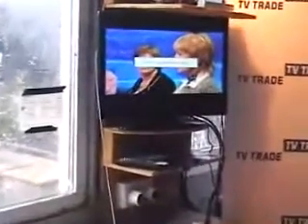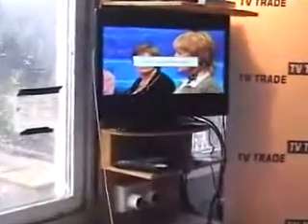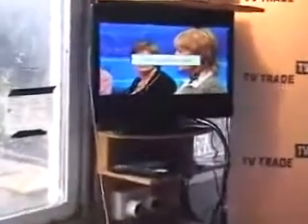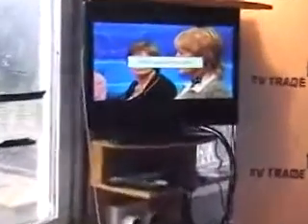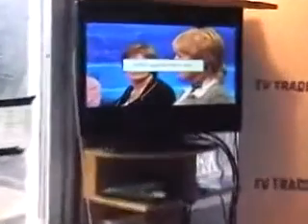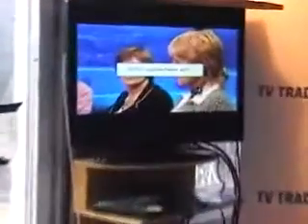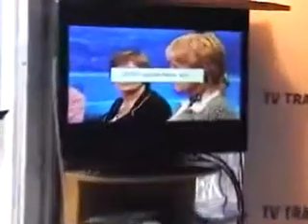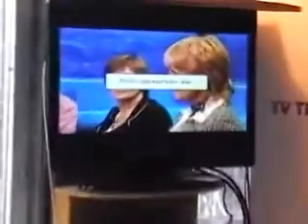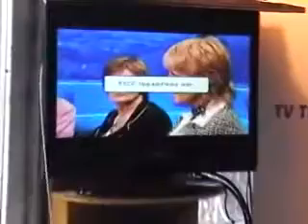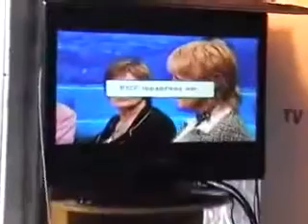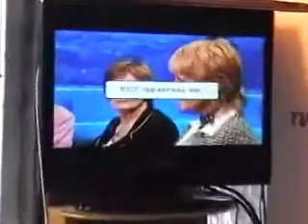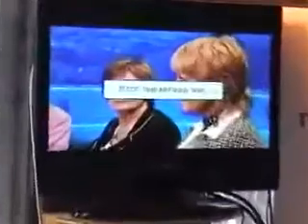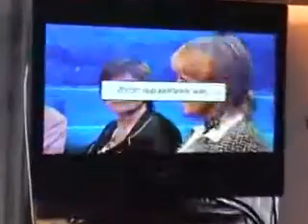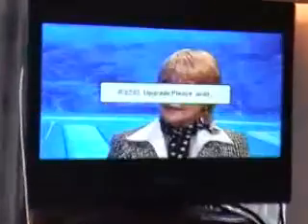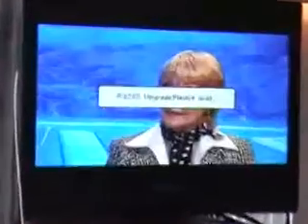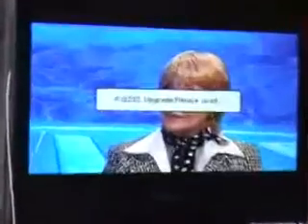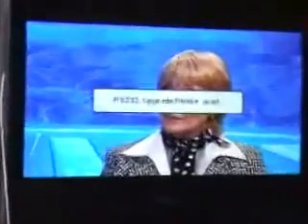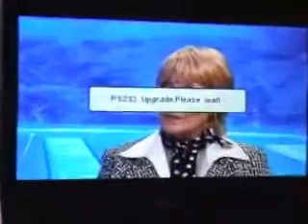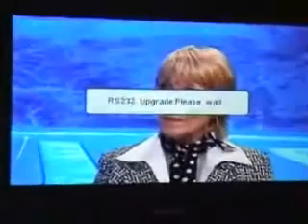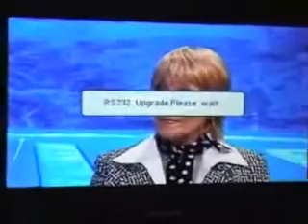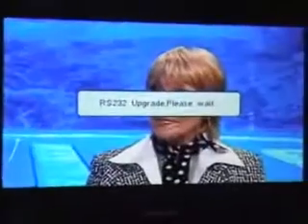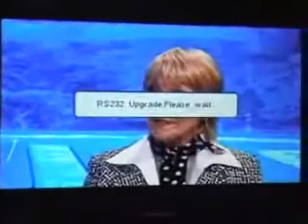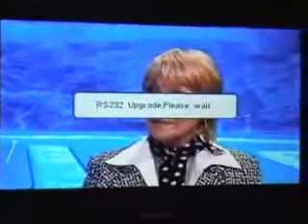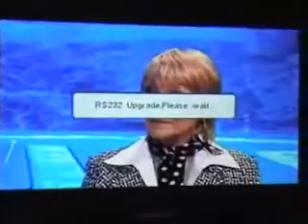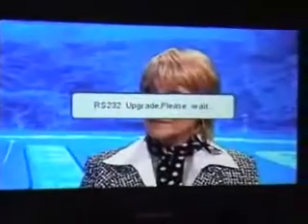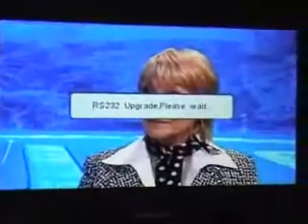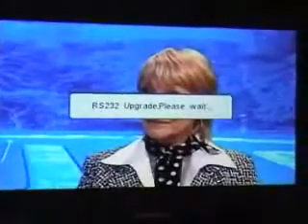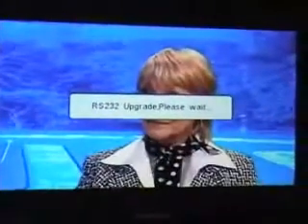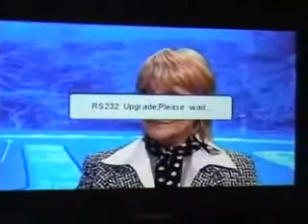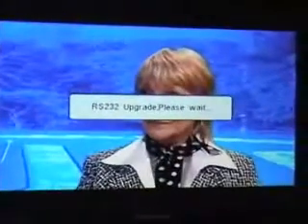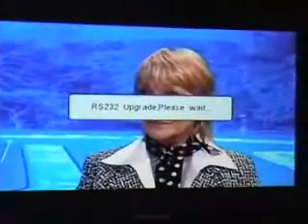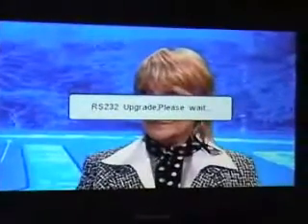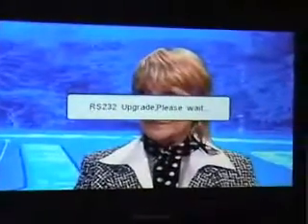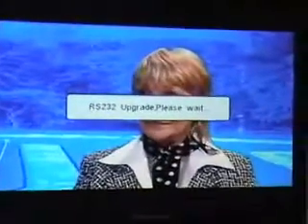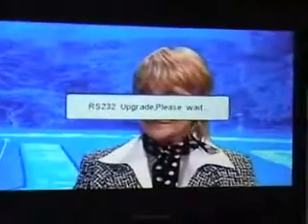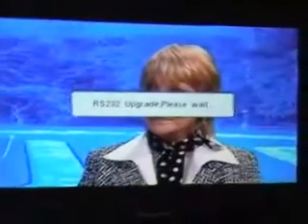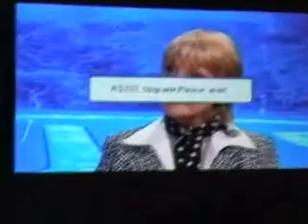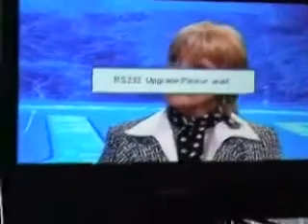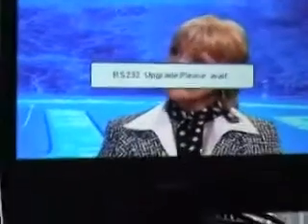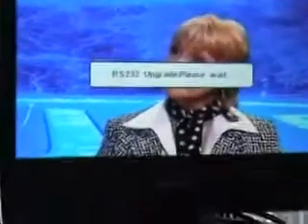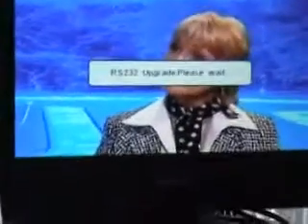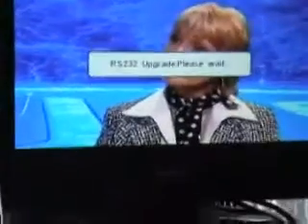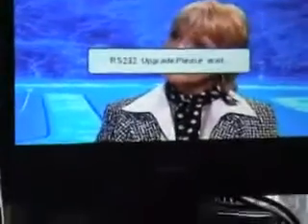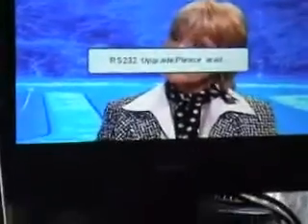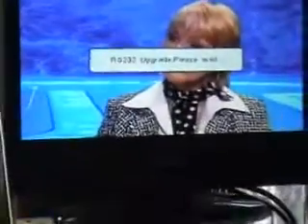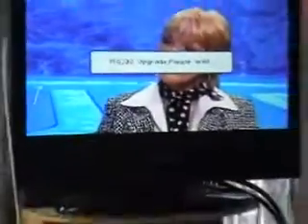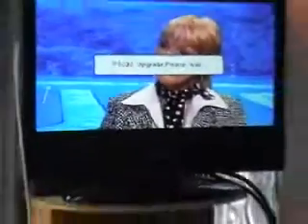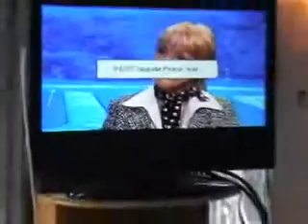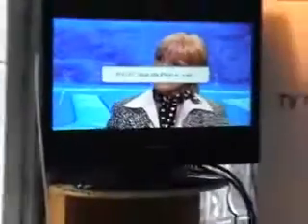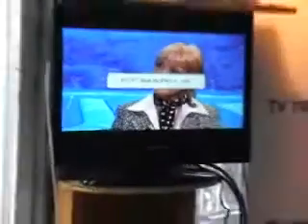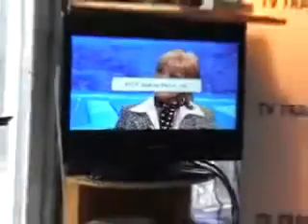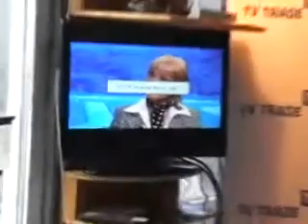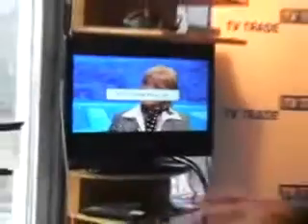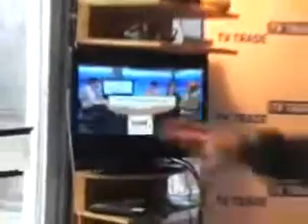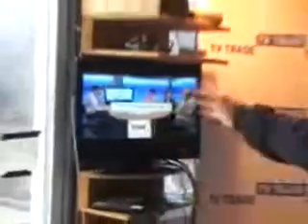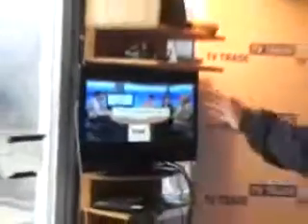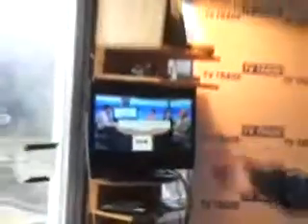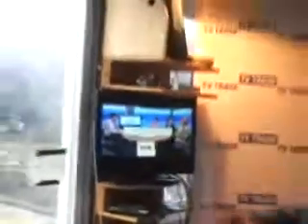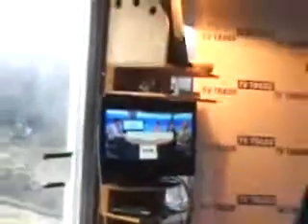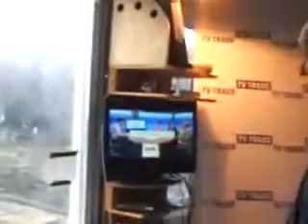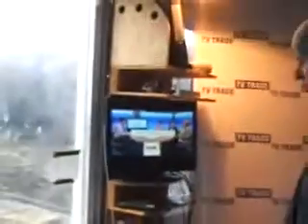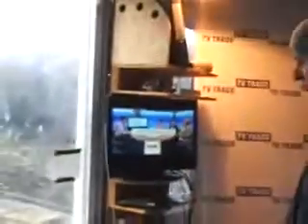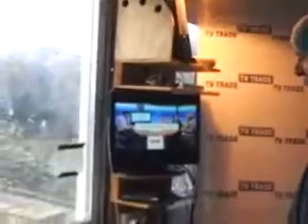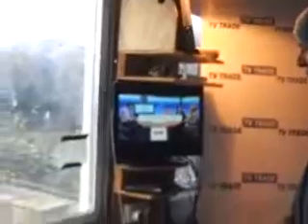You simply leave it. After a space of about four to five minutes, this slave box will have copied all the software and the writing will go off the screen.